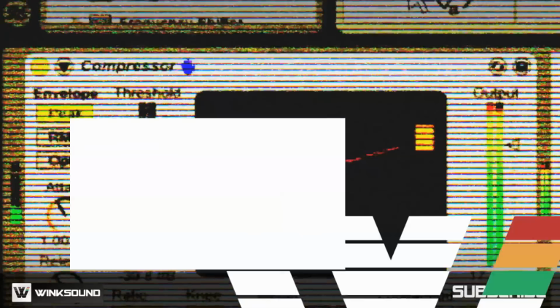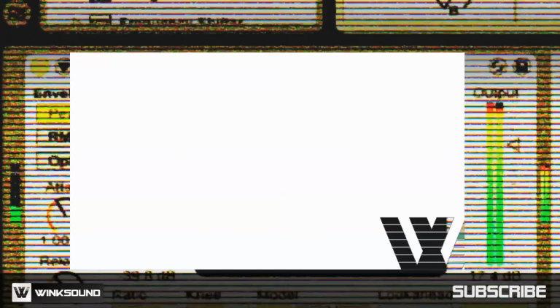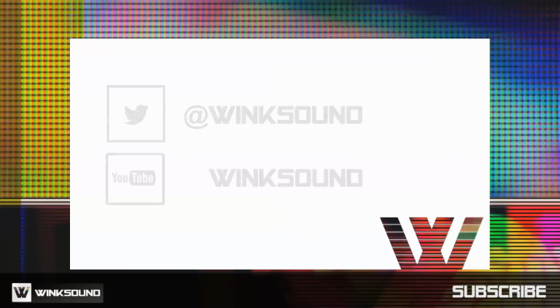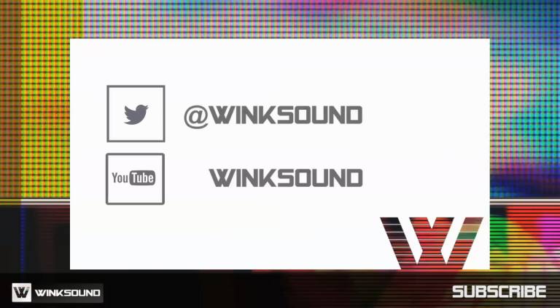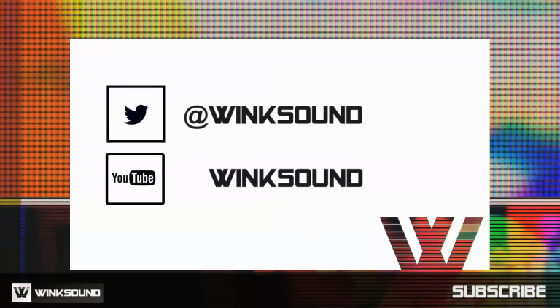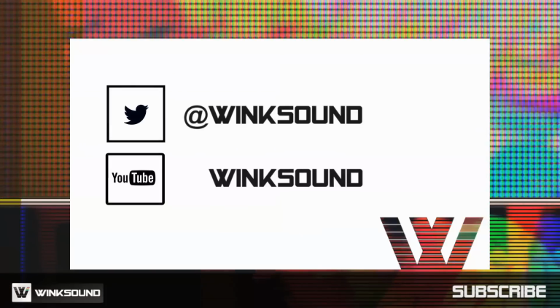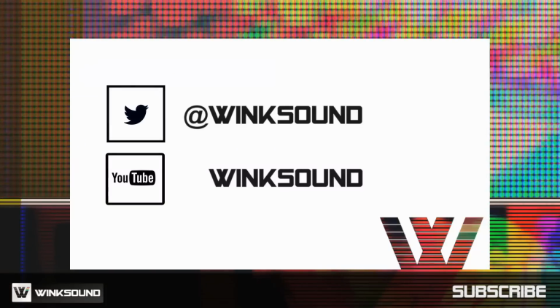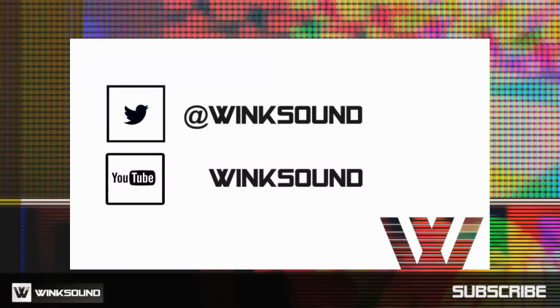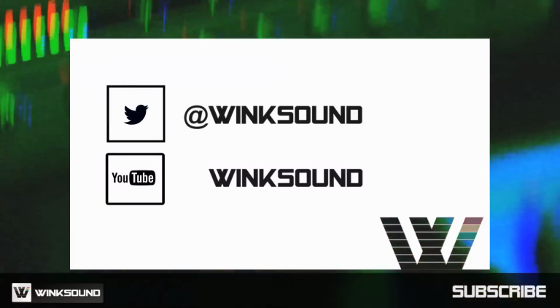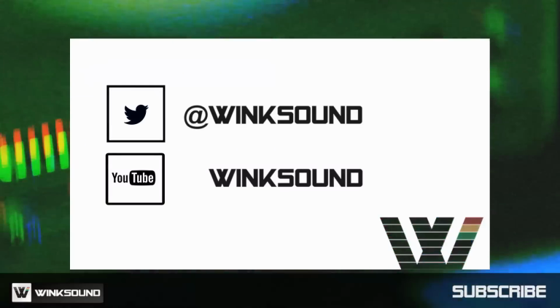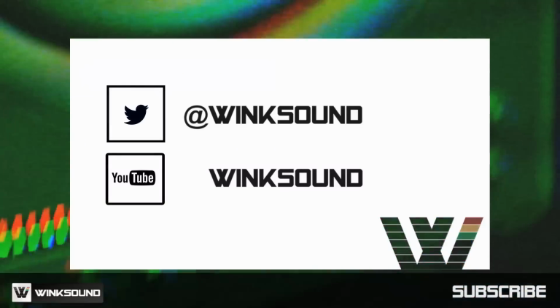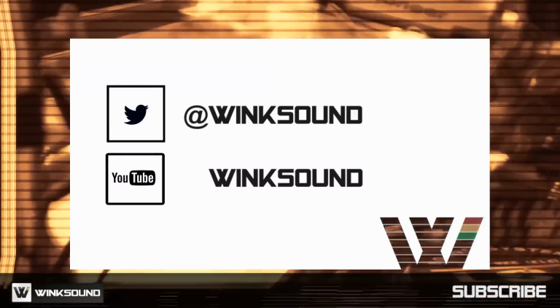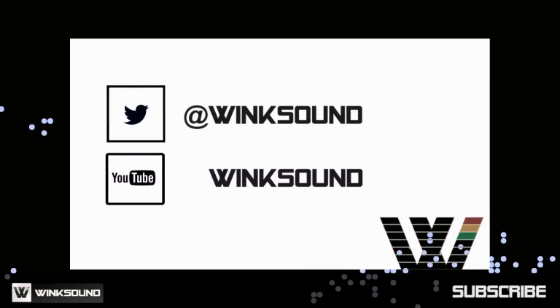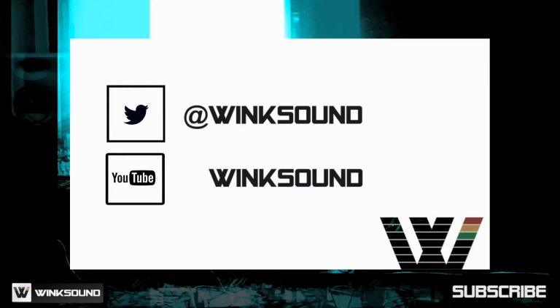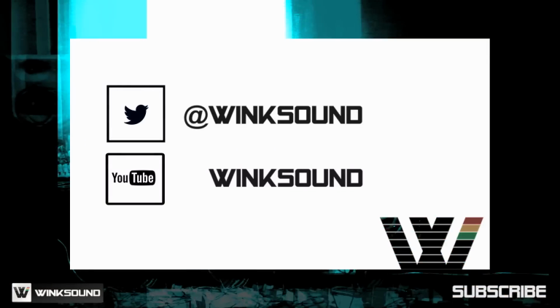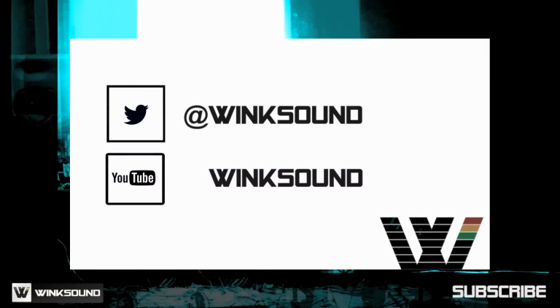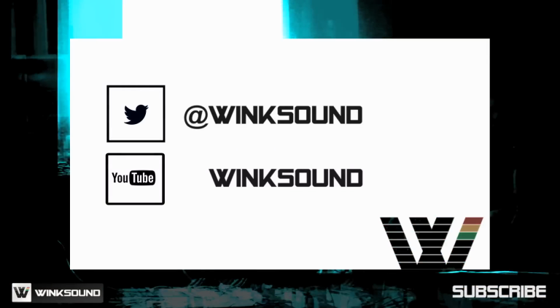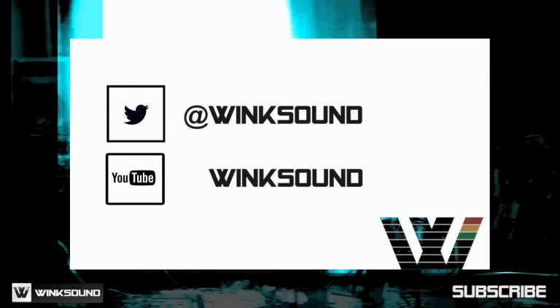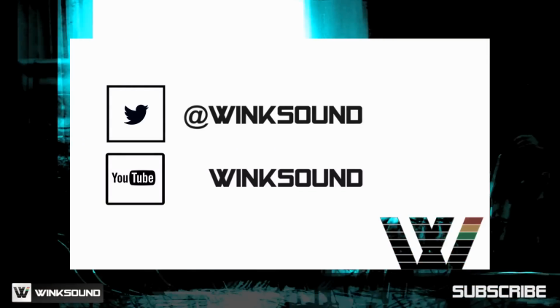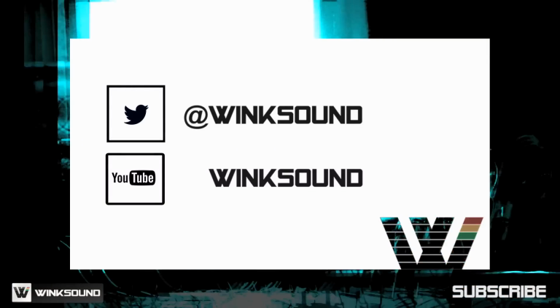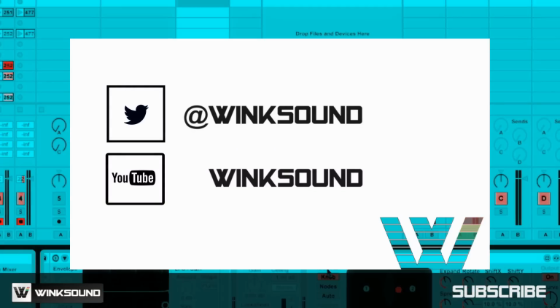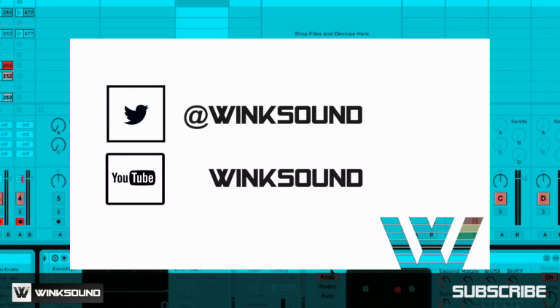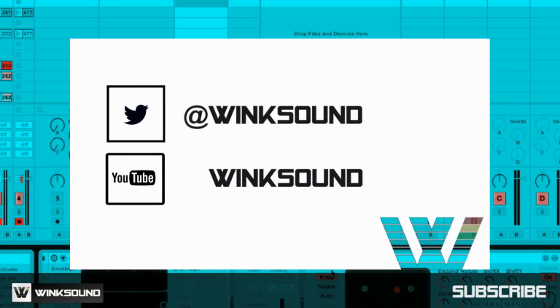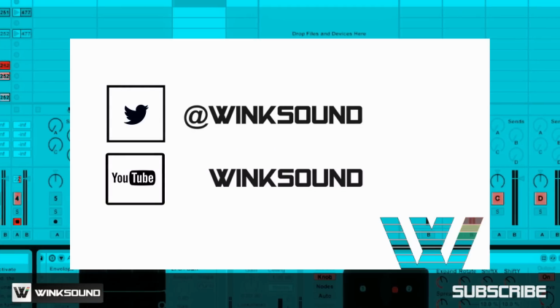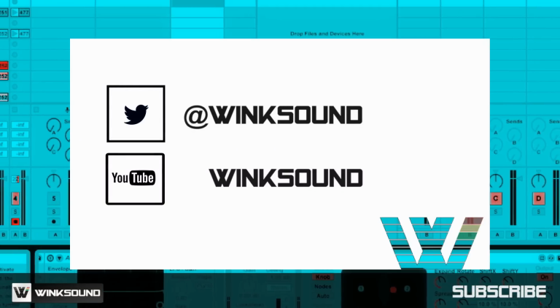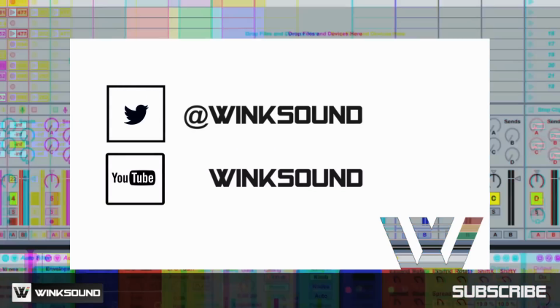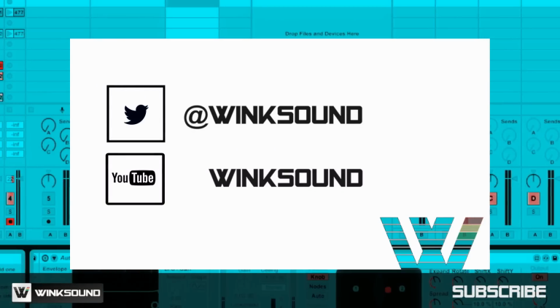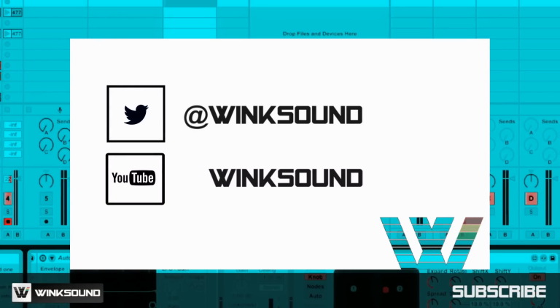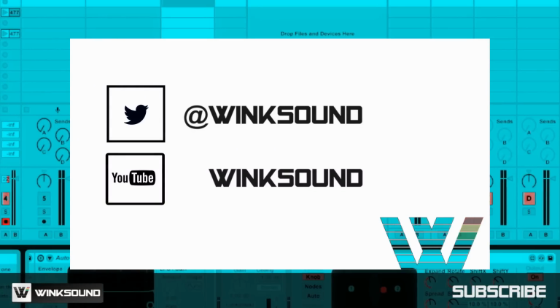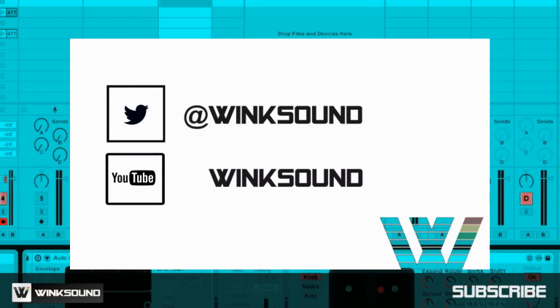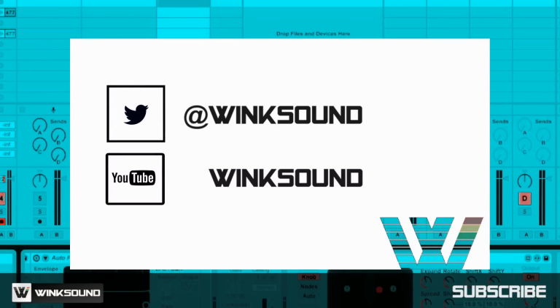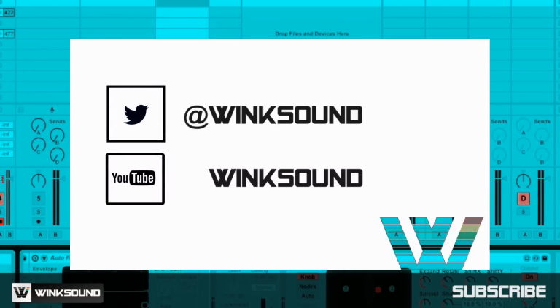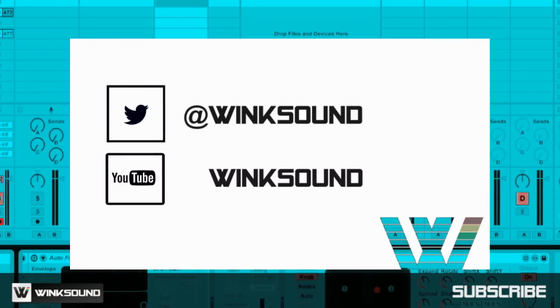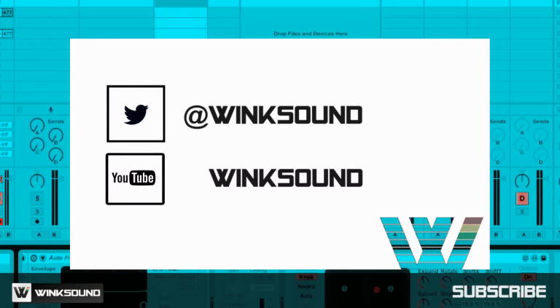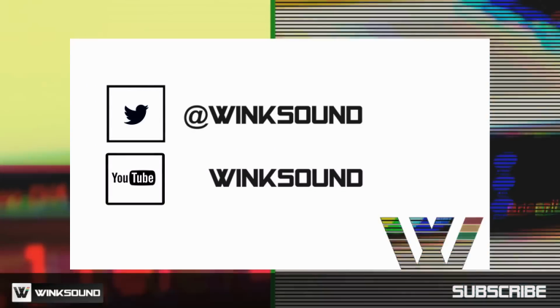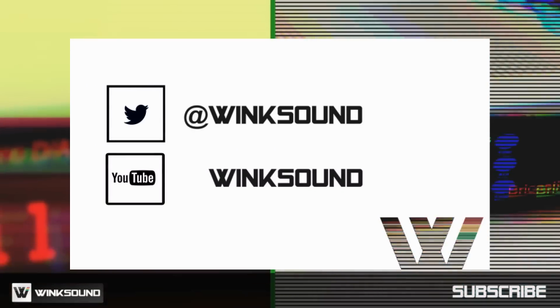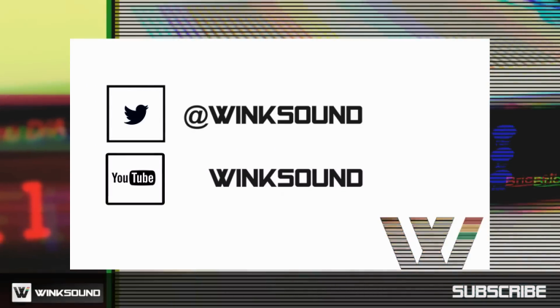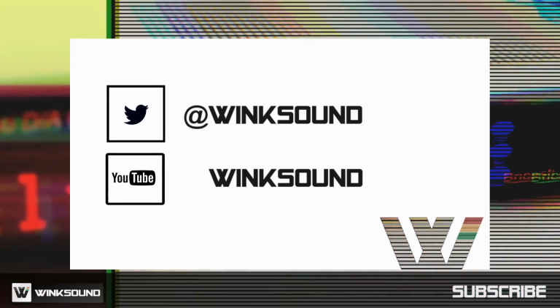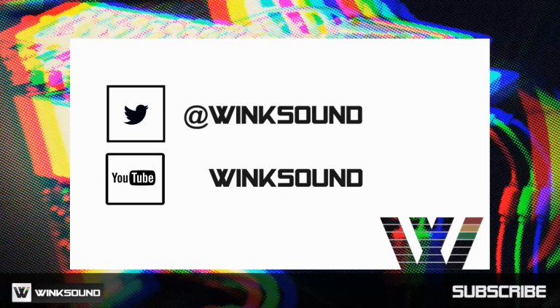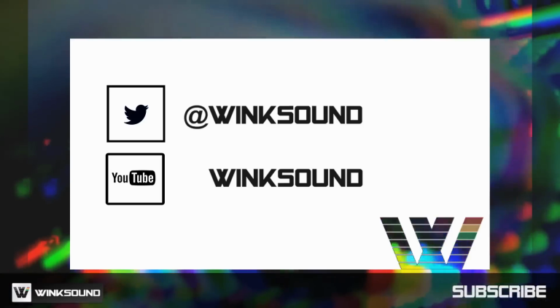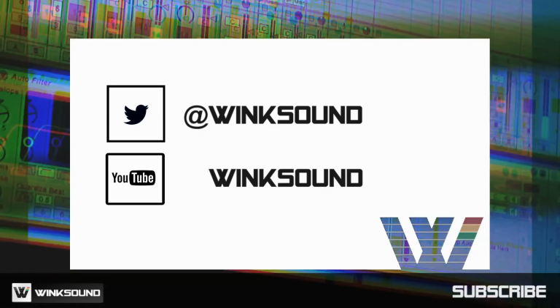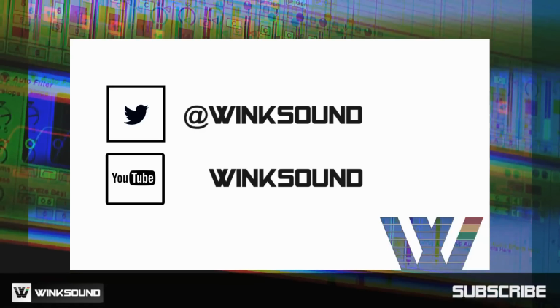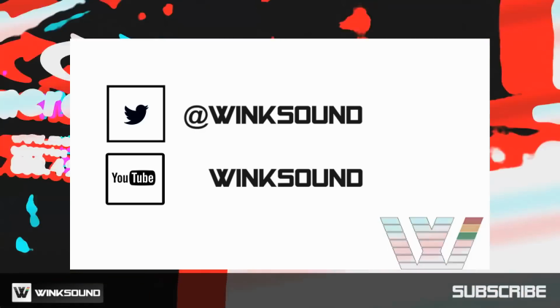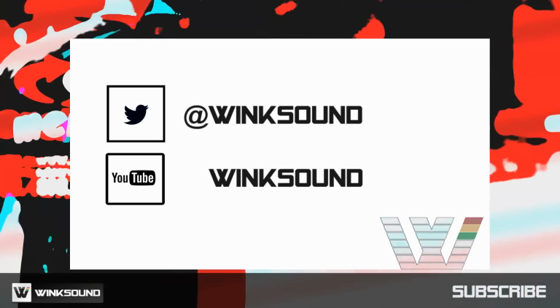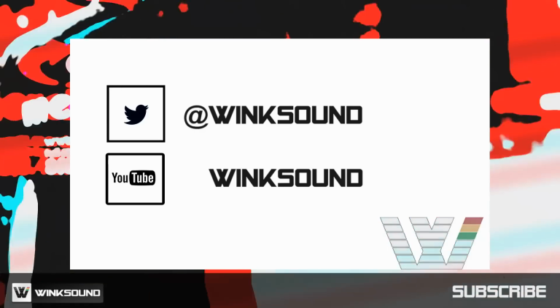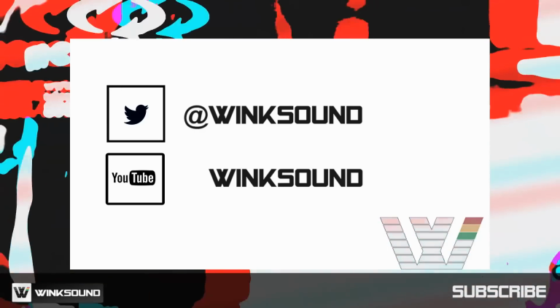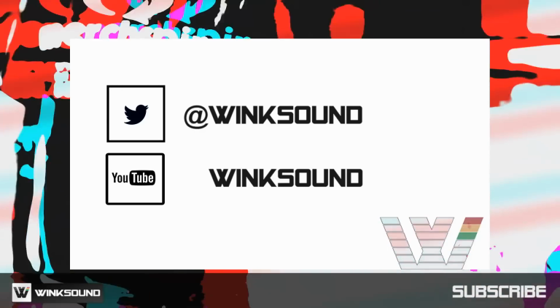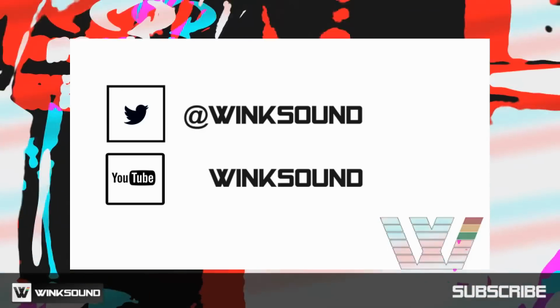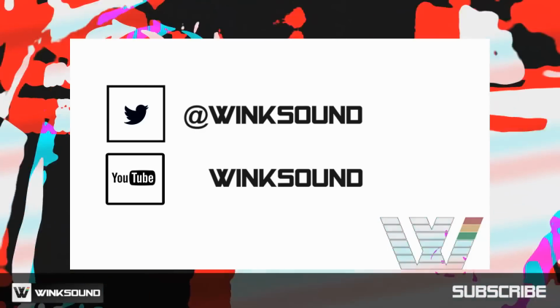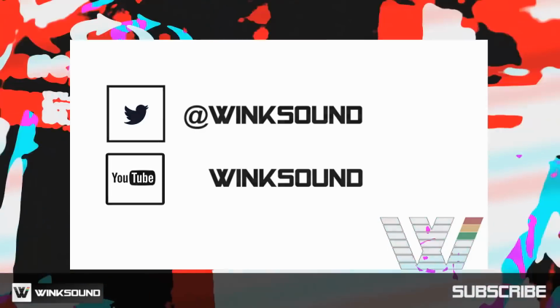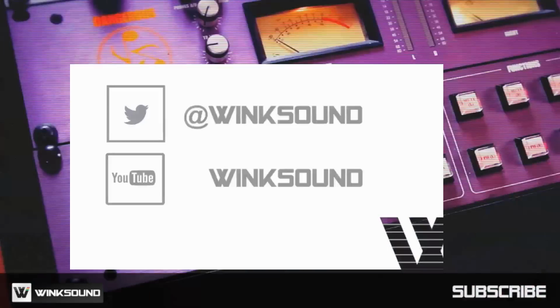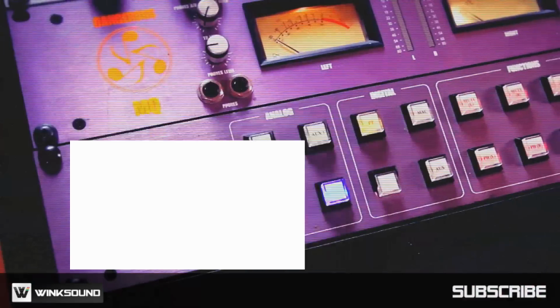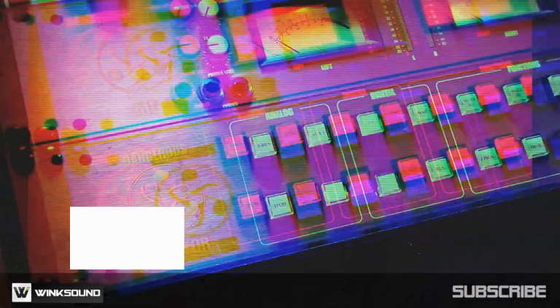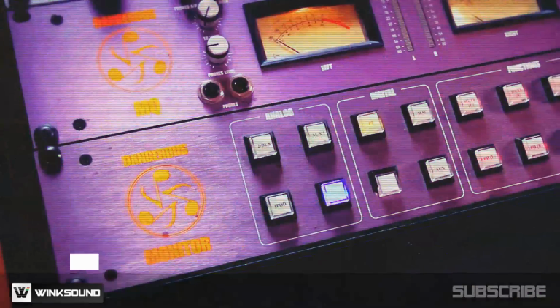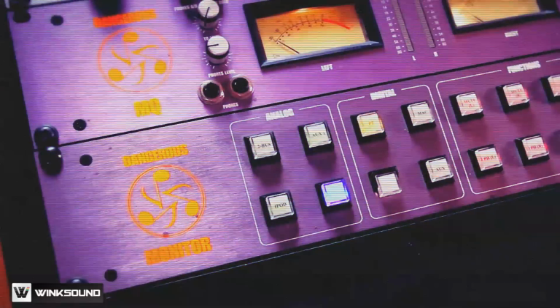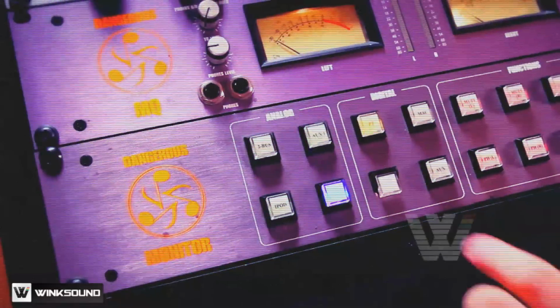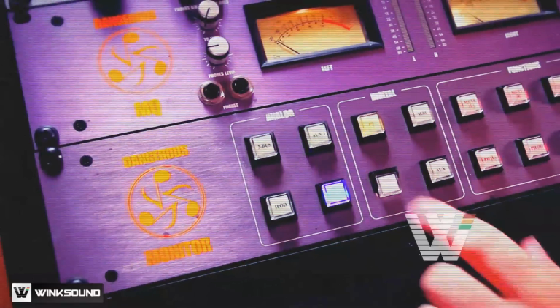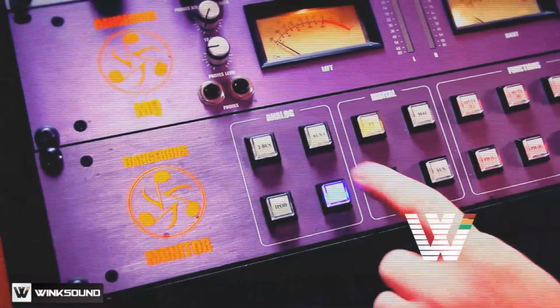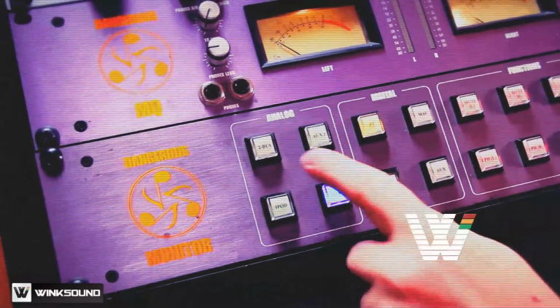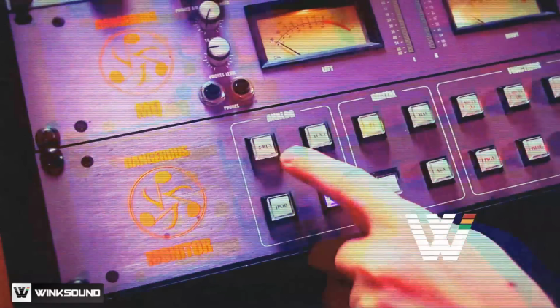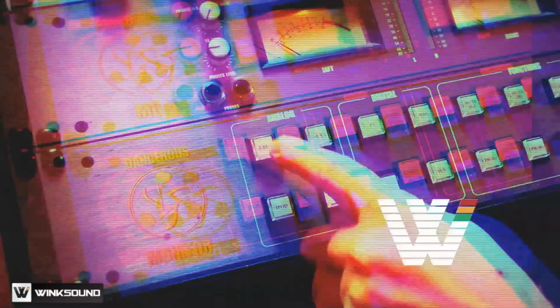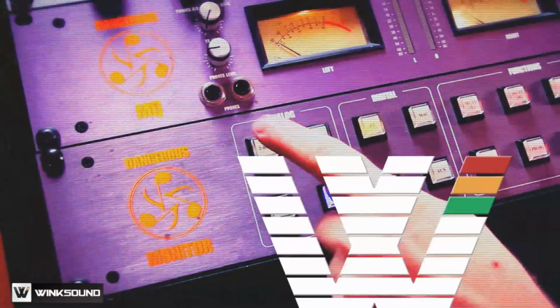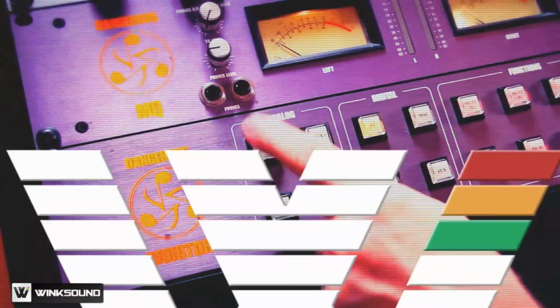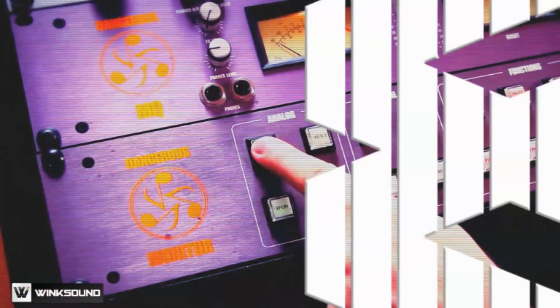Join the conversation by following WinxSound on Twitter and YouTube to keep up with everything you need to know about music and audio technology.